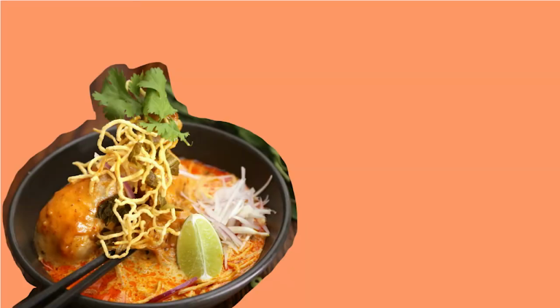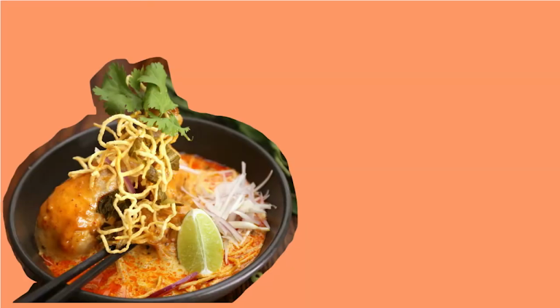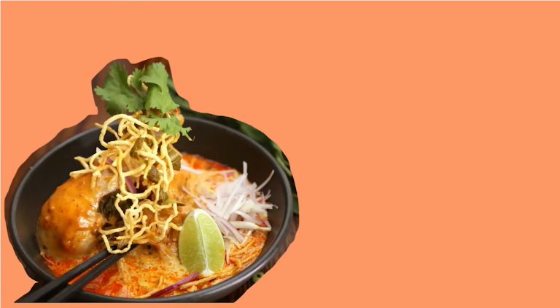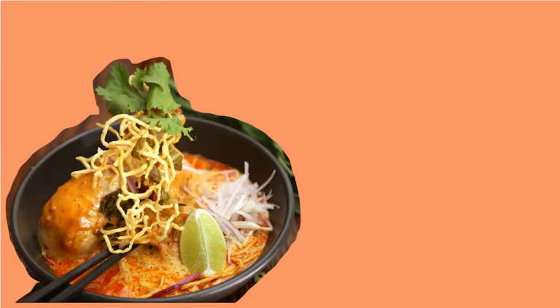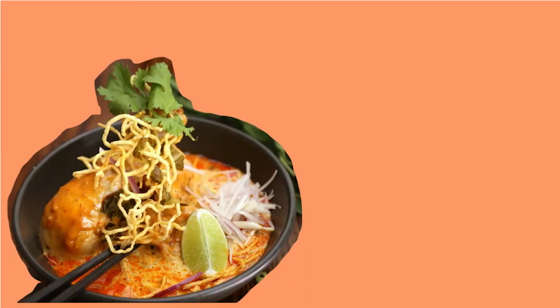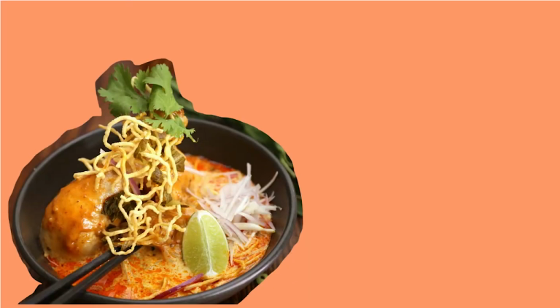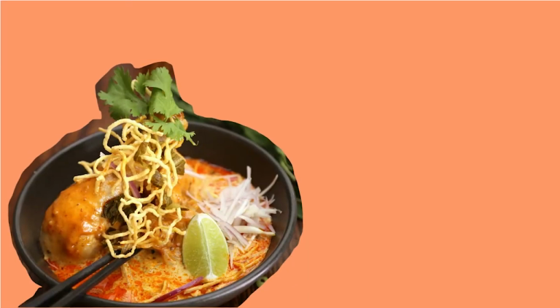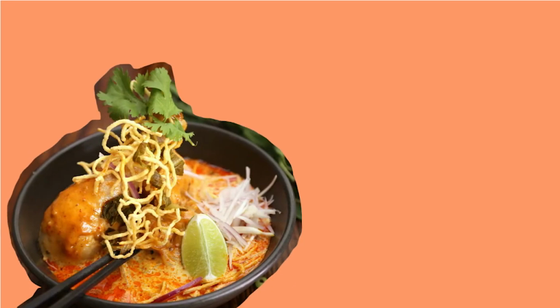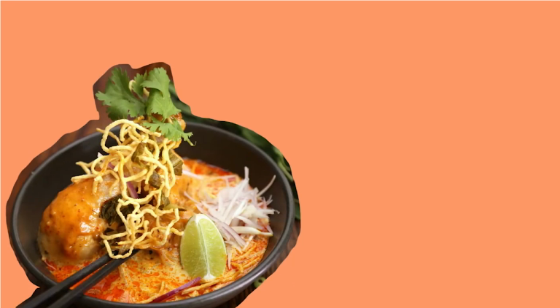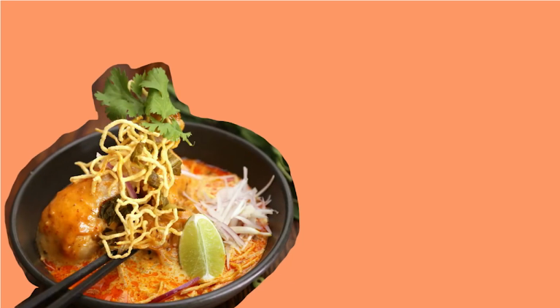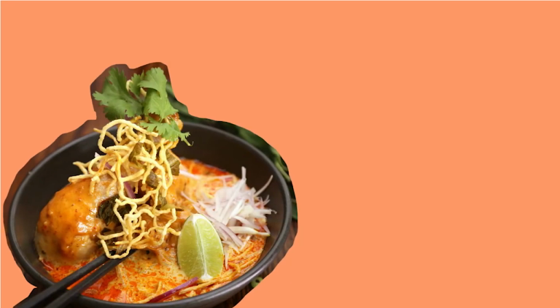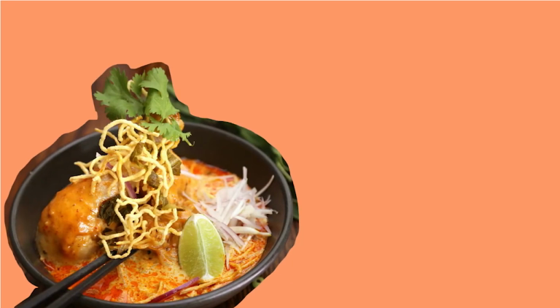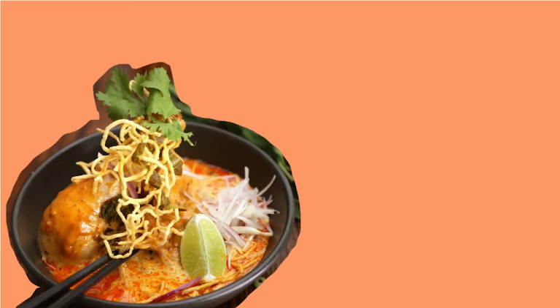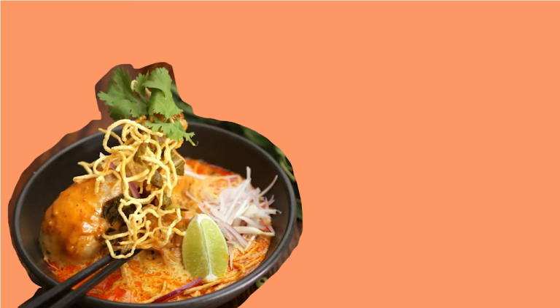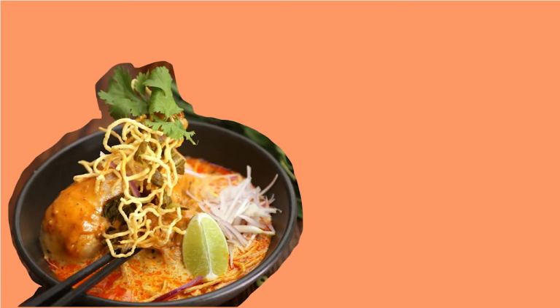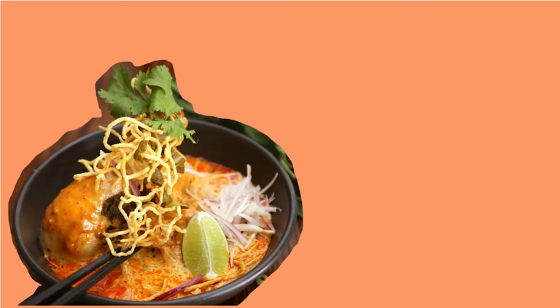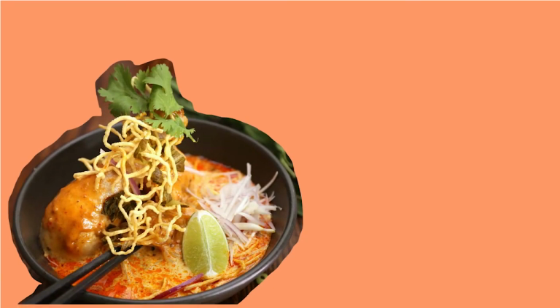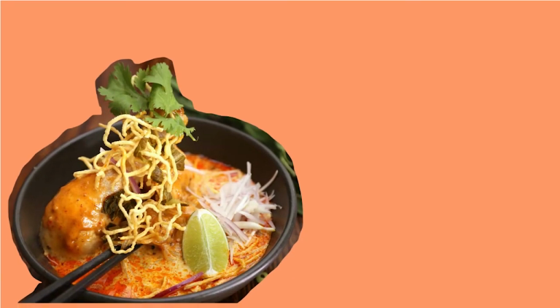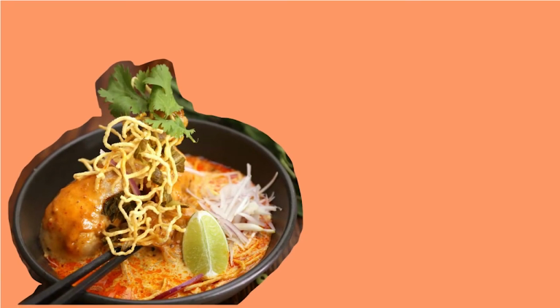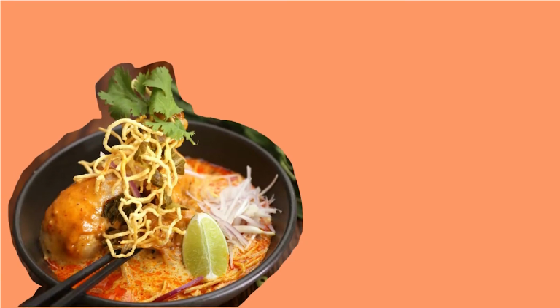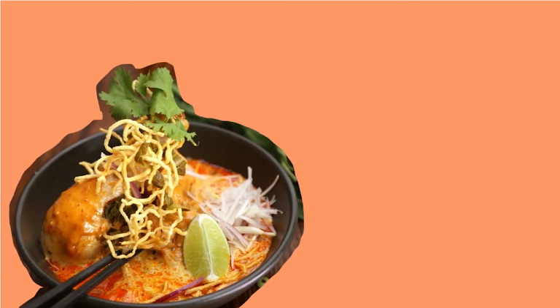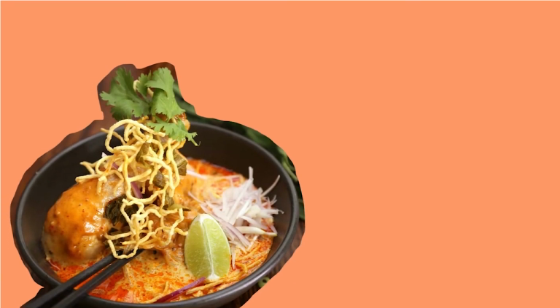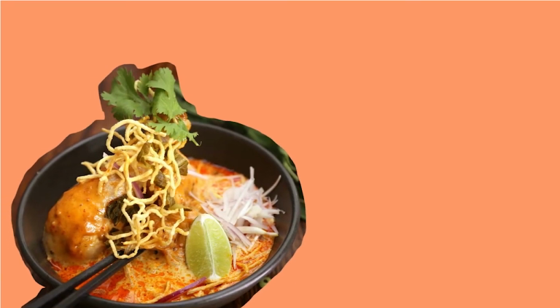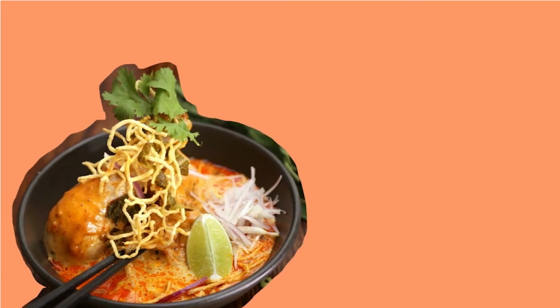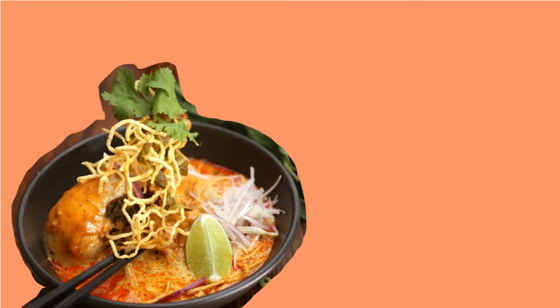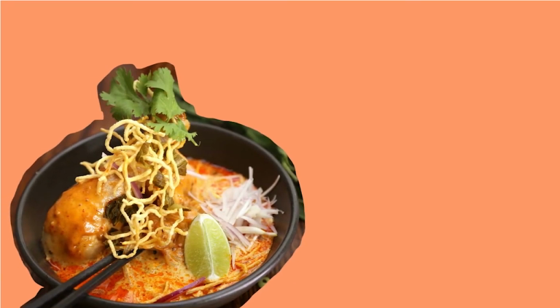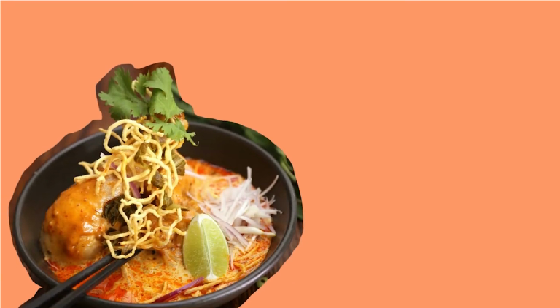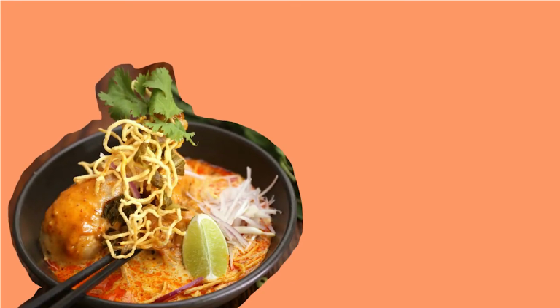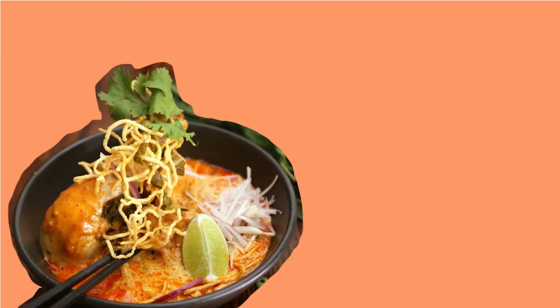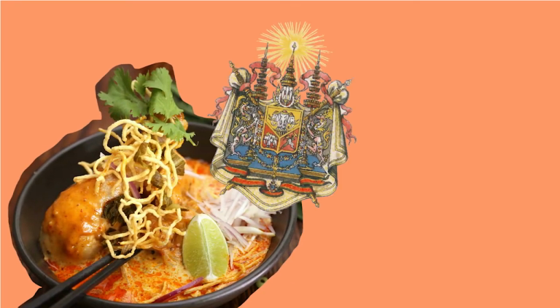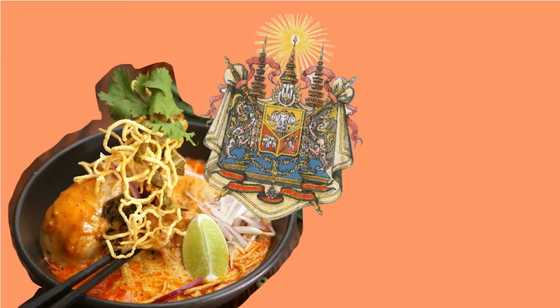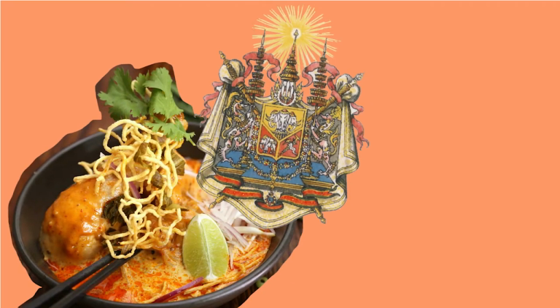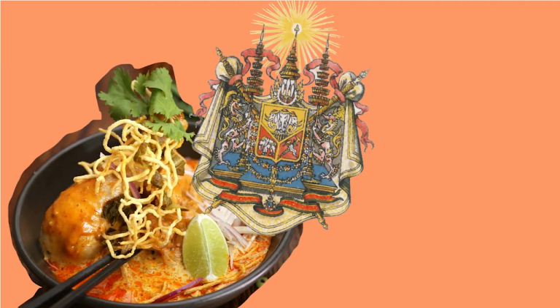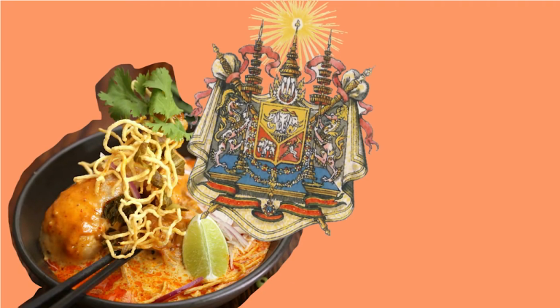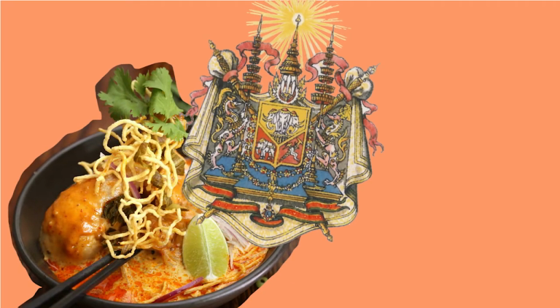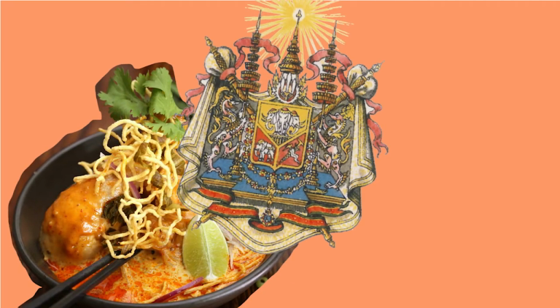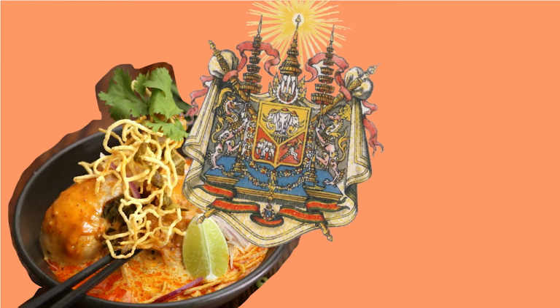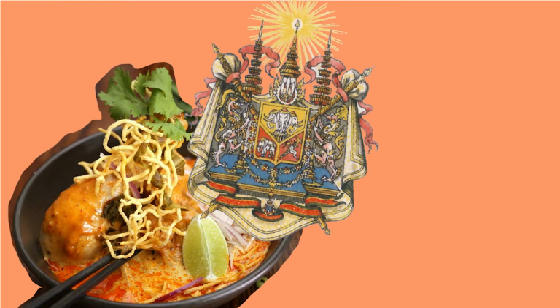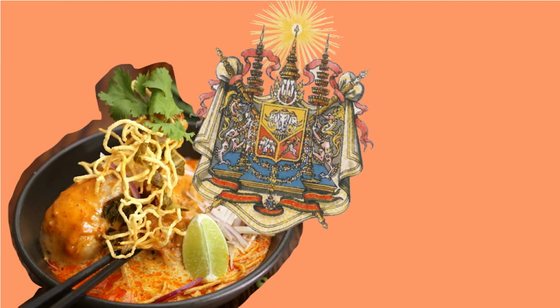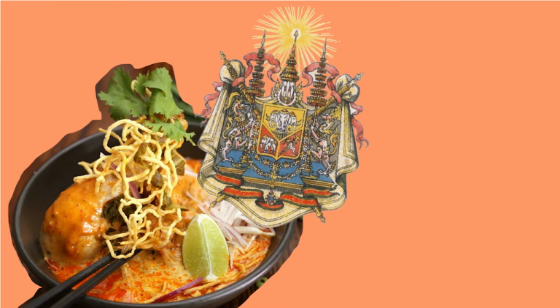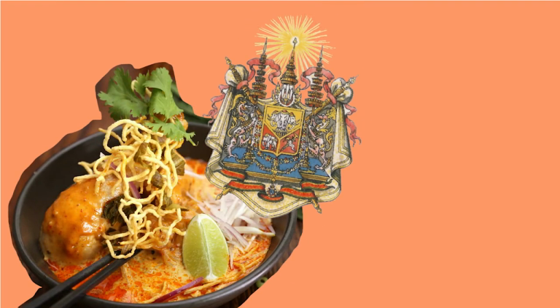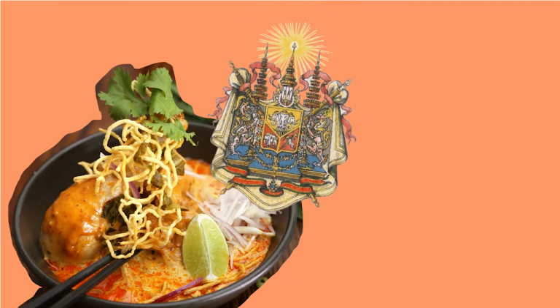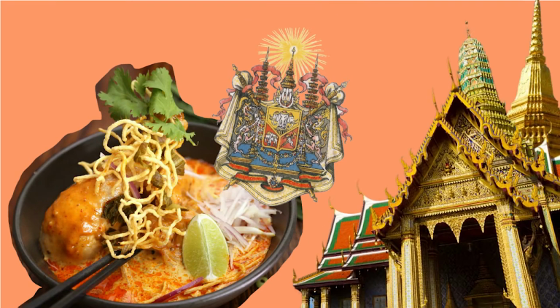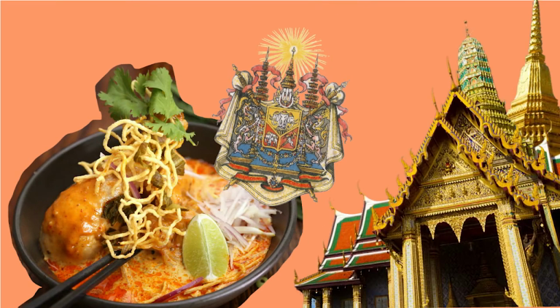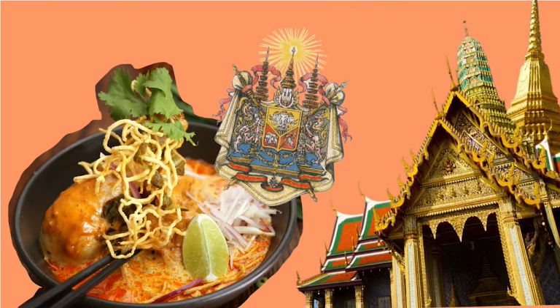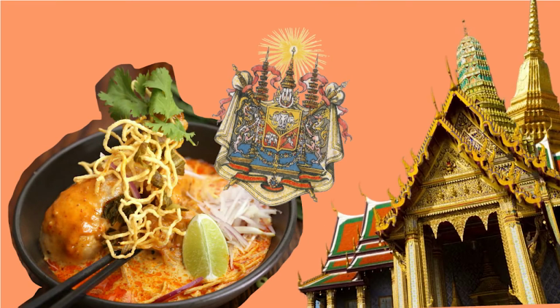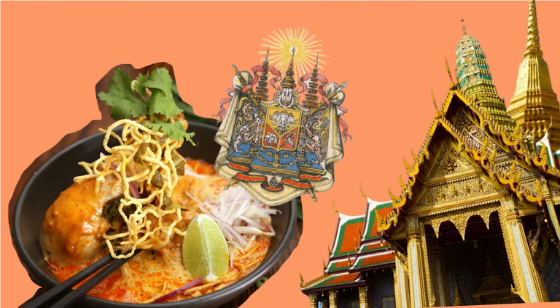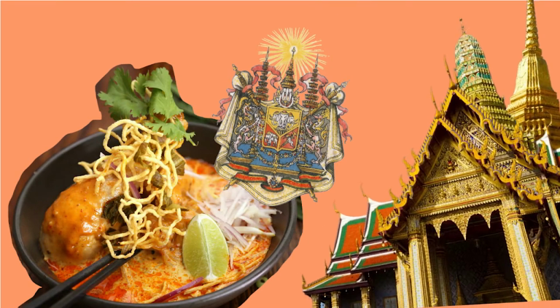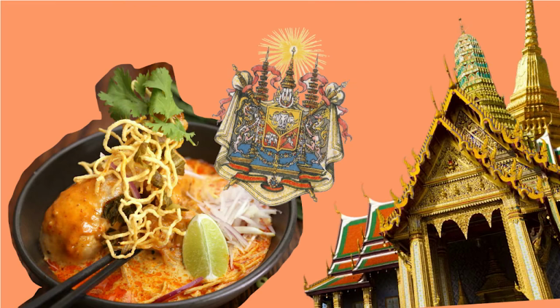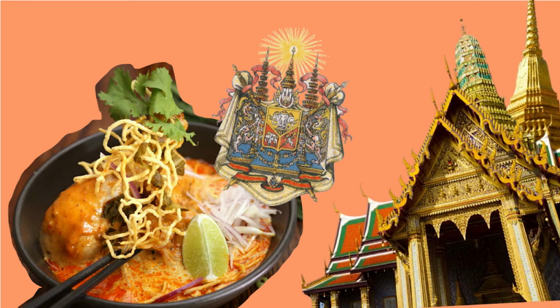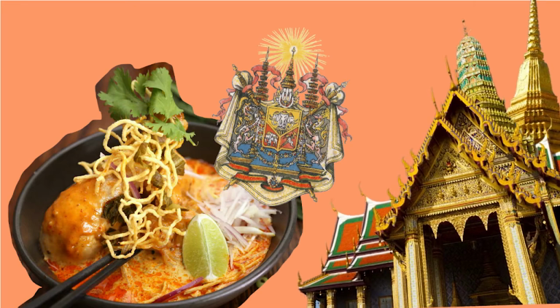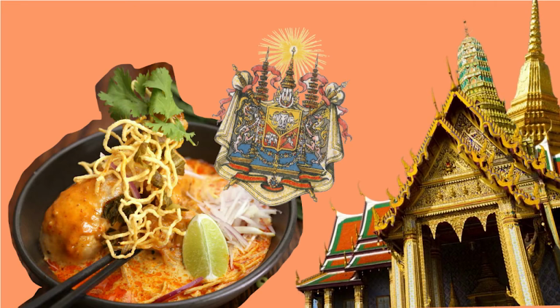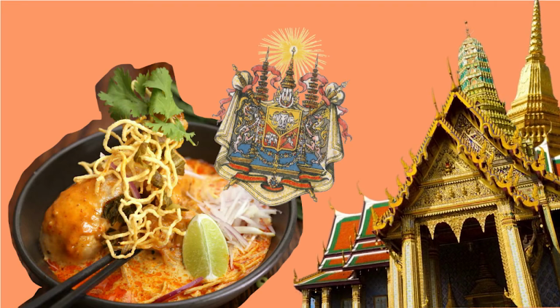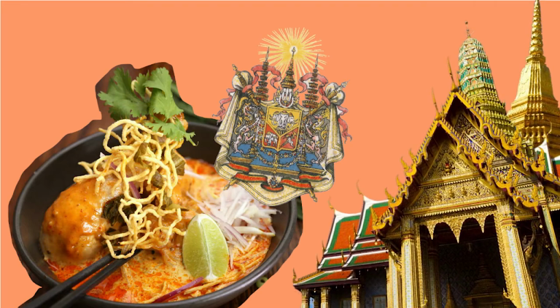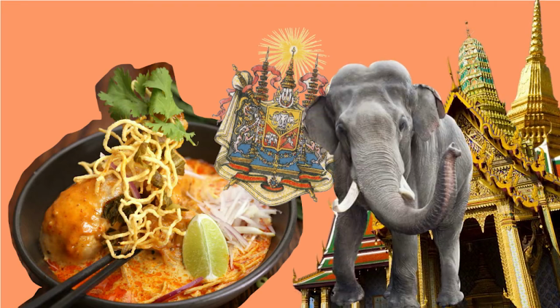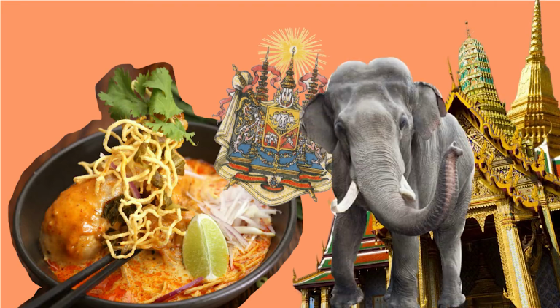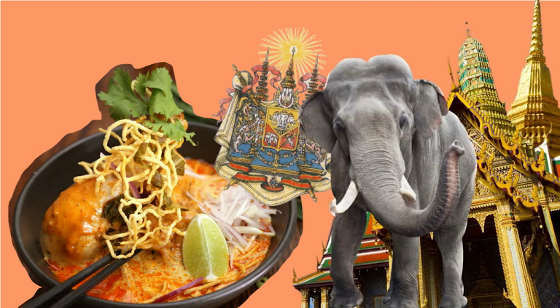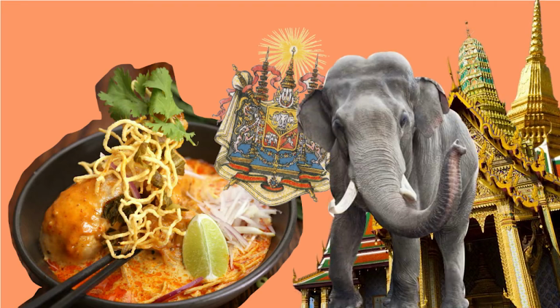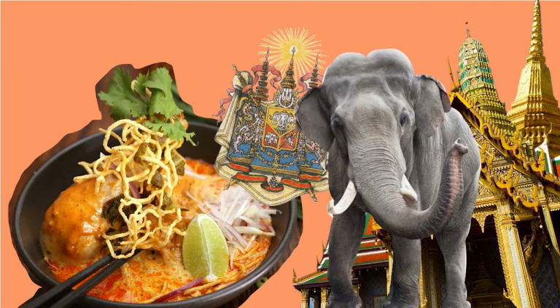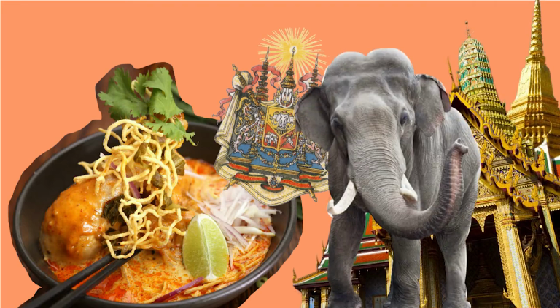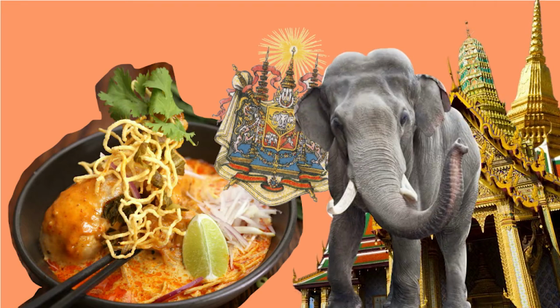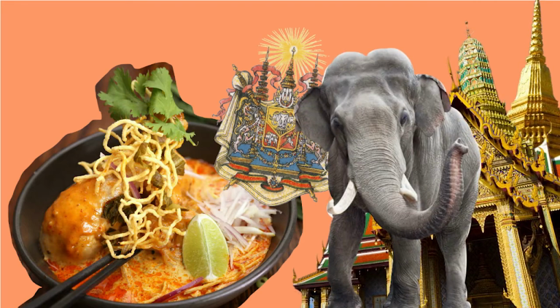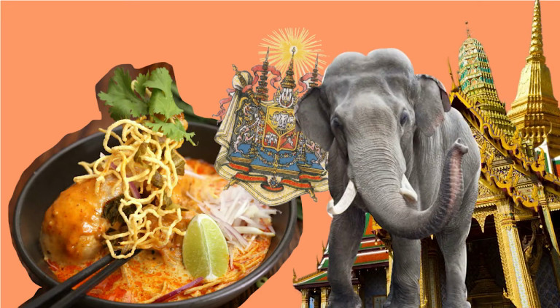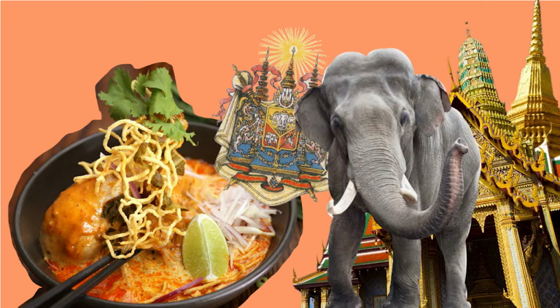What is the backstory of this delicious bowl of noodles, and how did it gain its status in Northern Thailand? Let's find out.